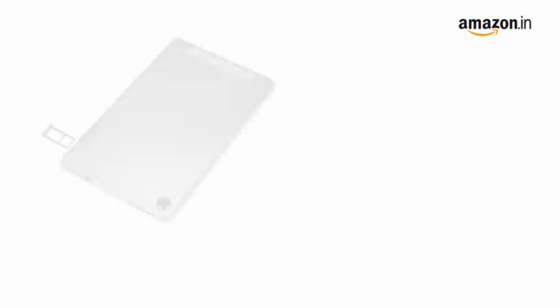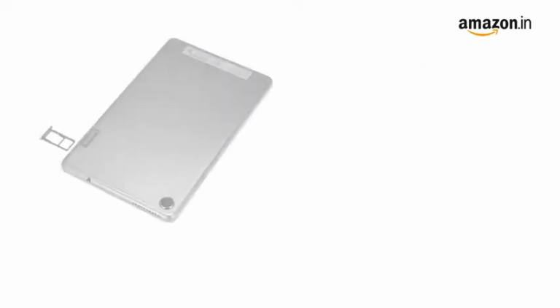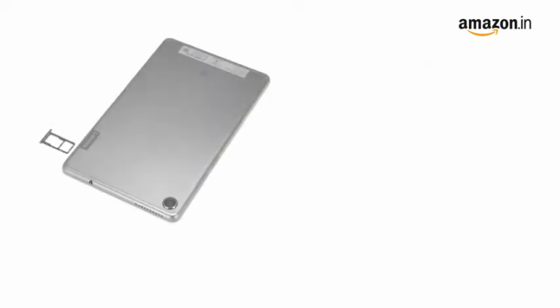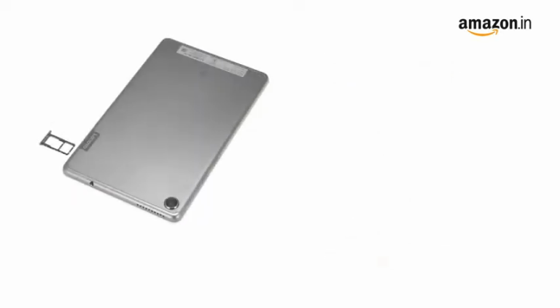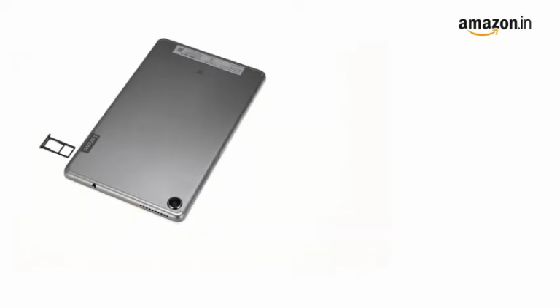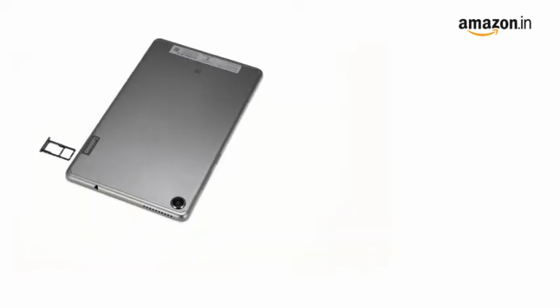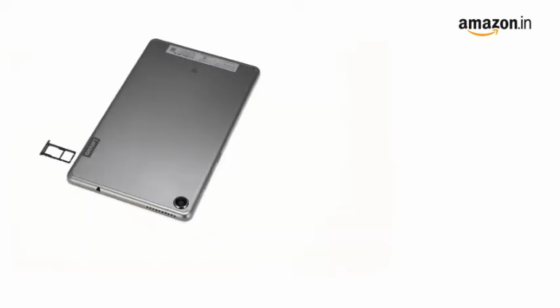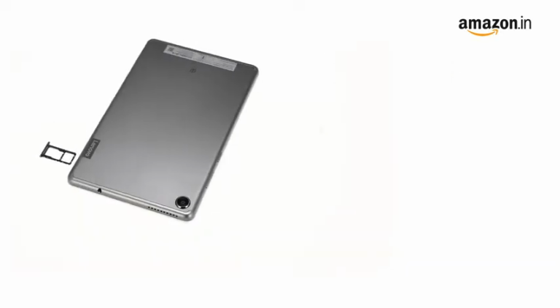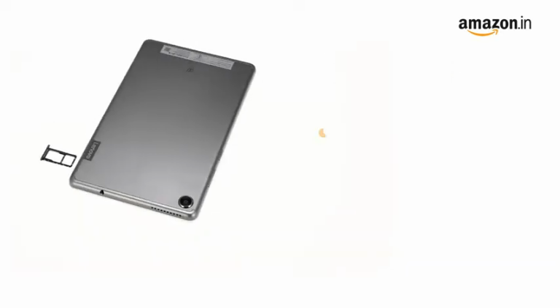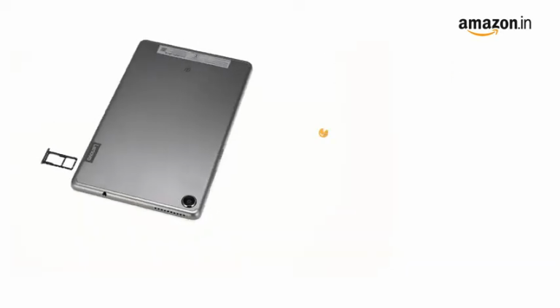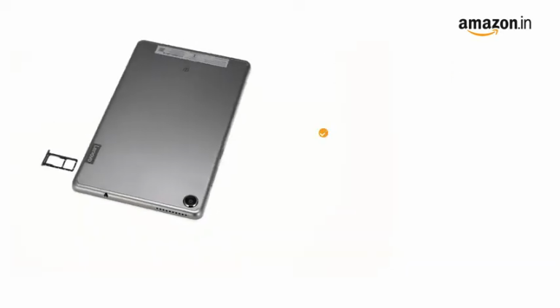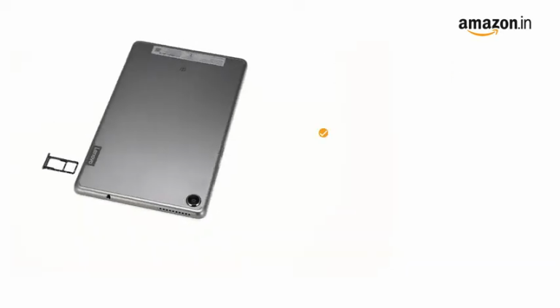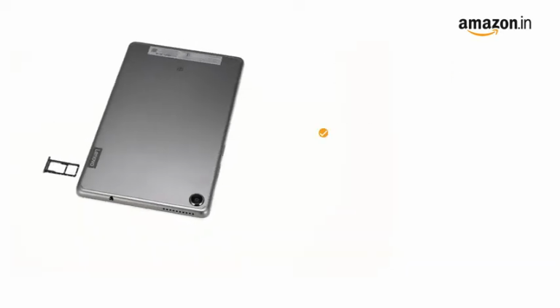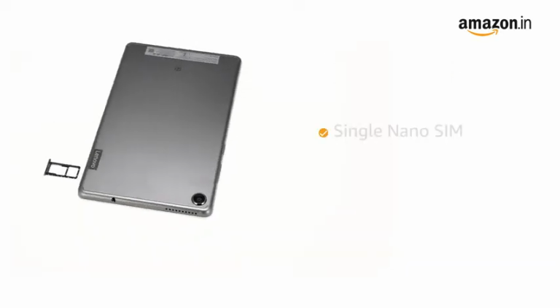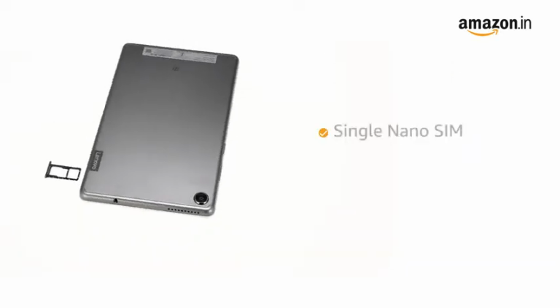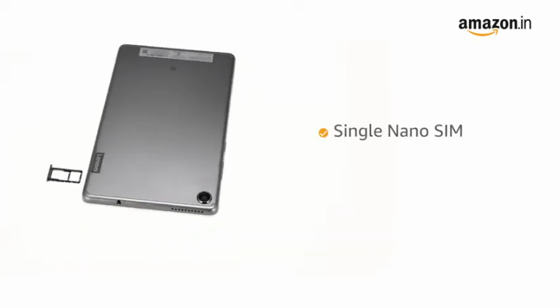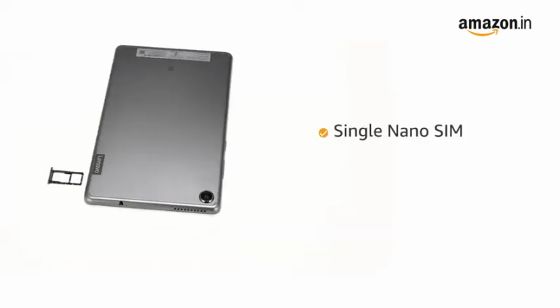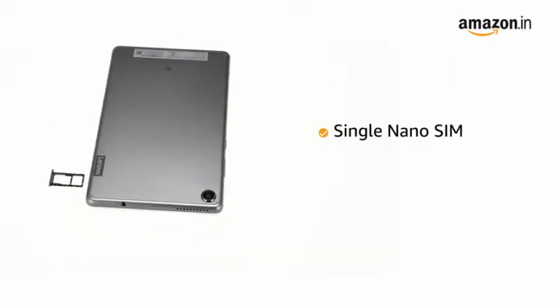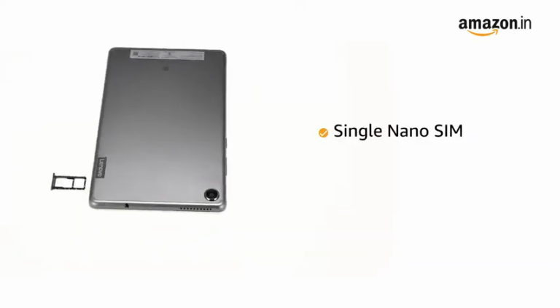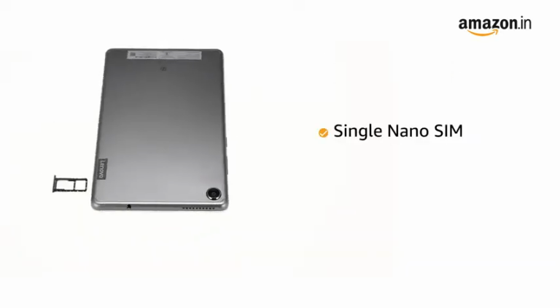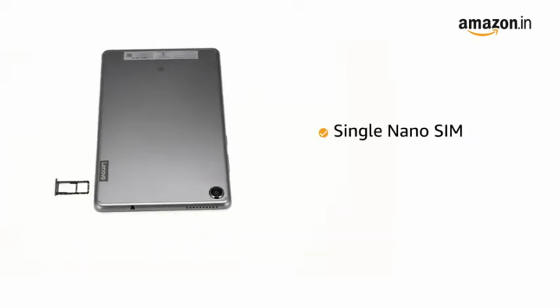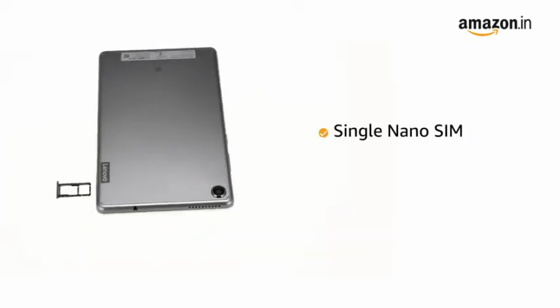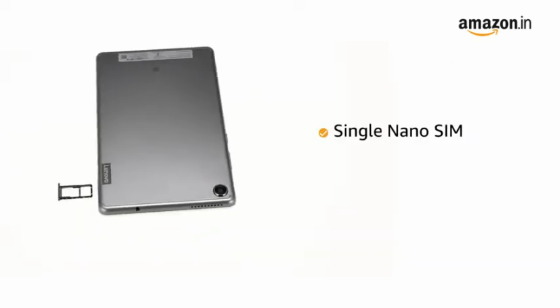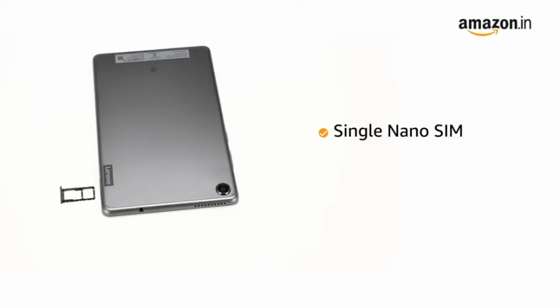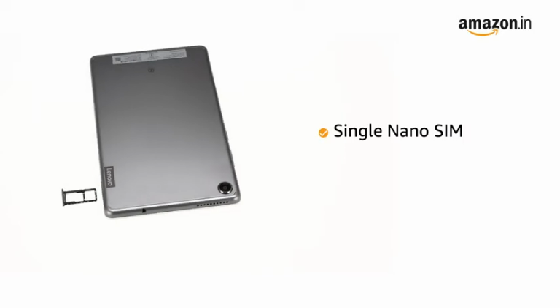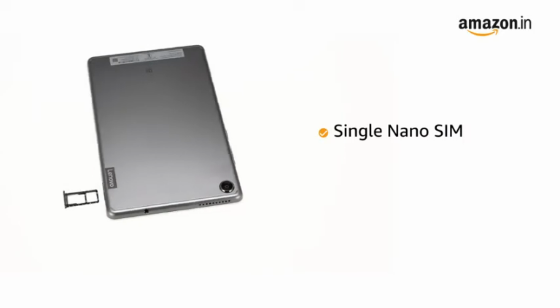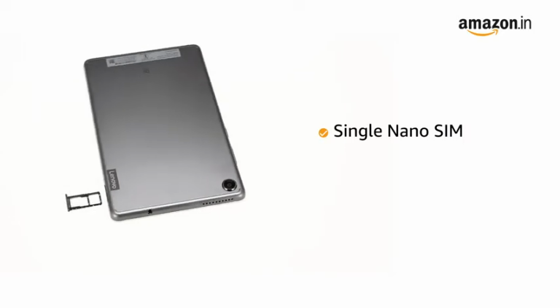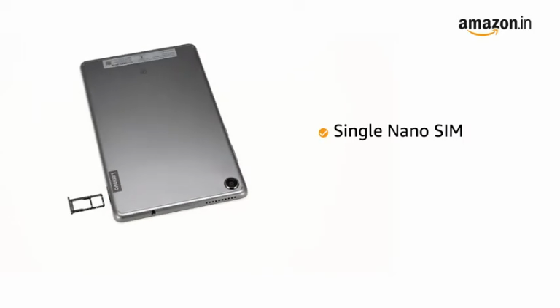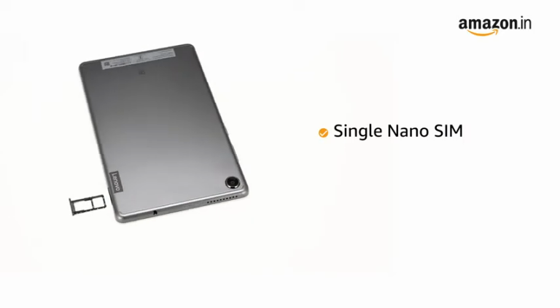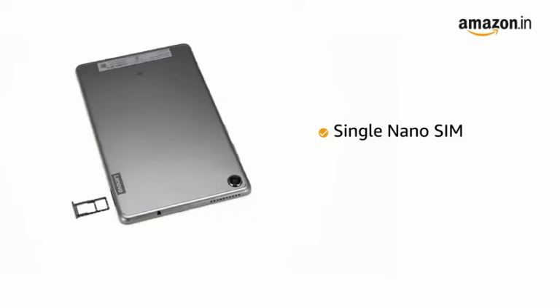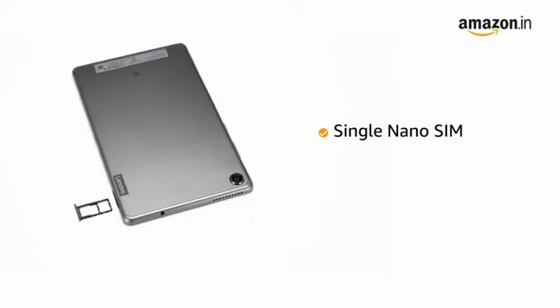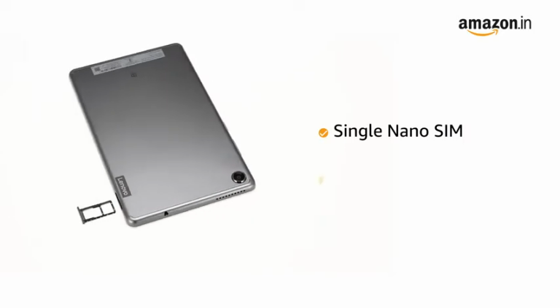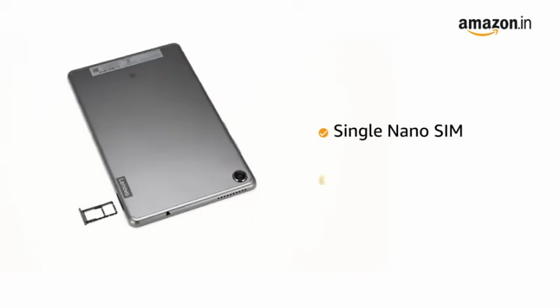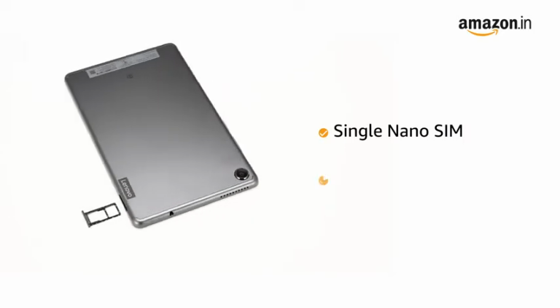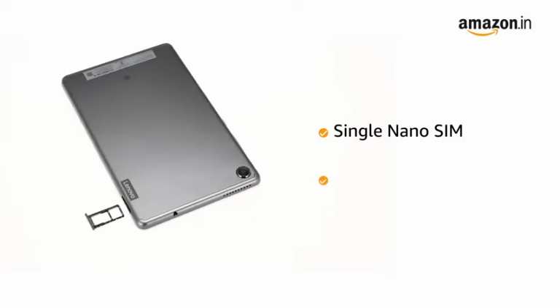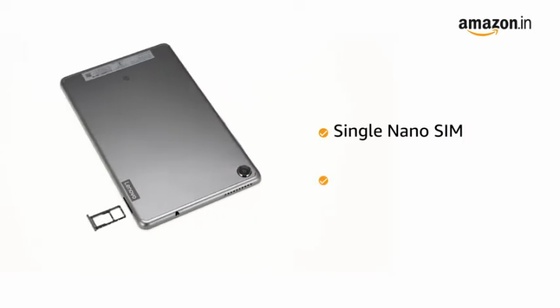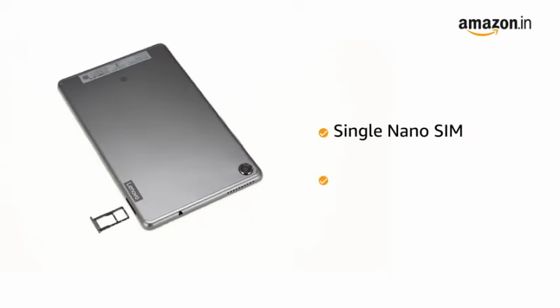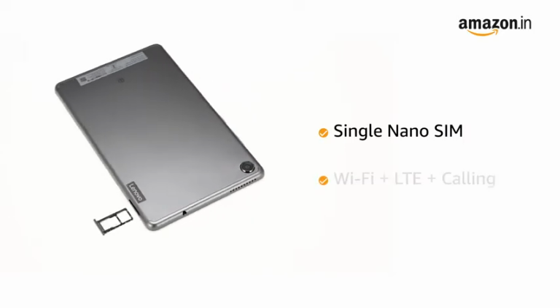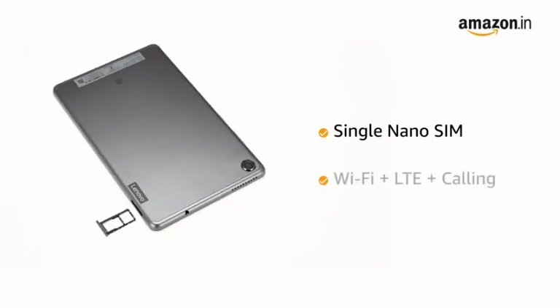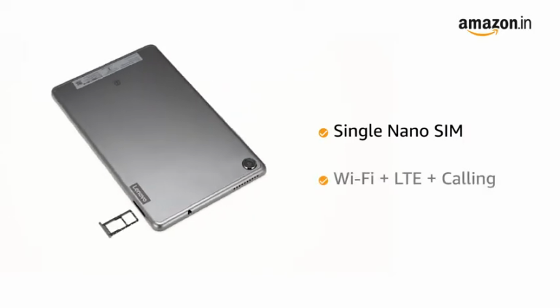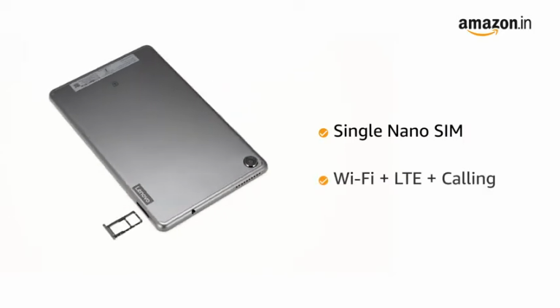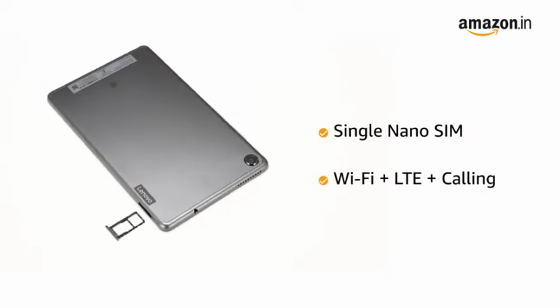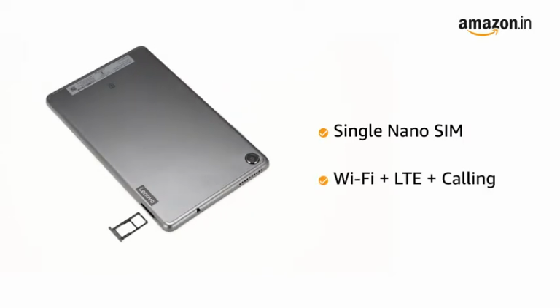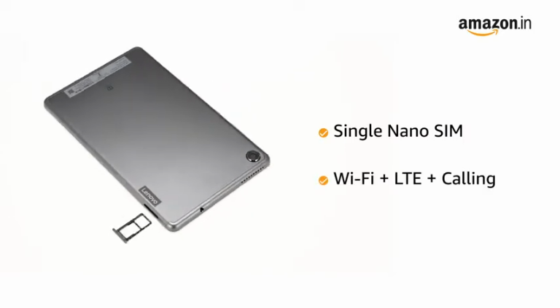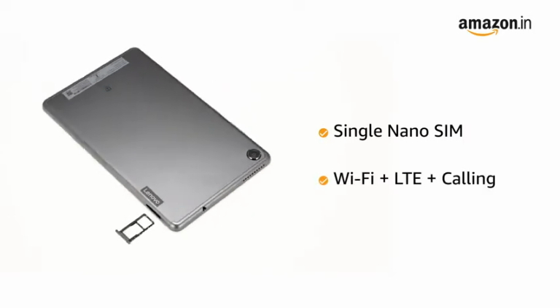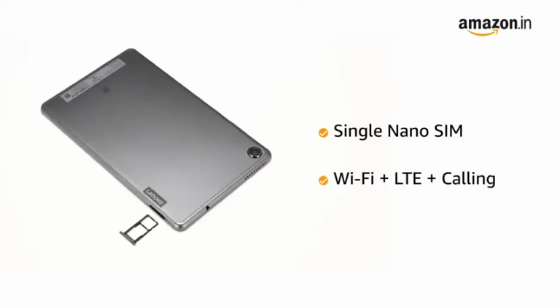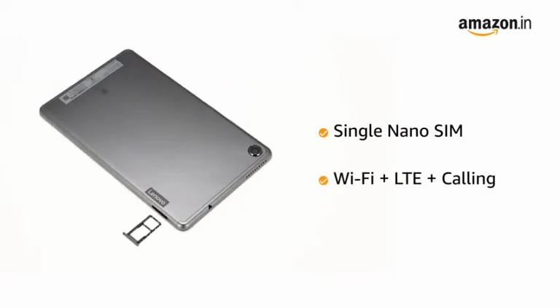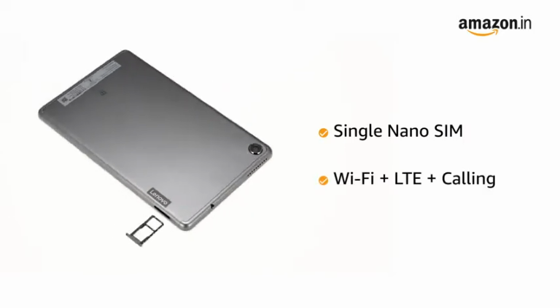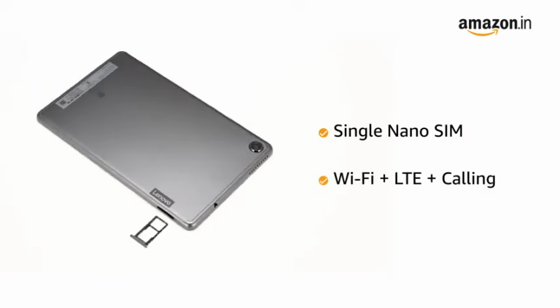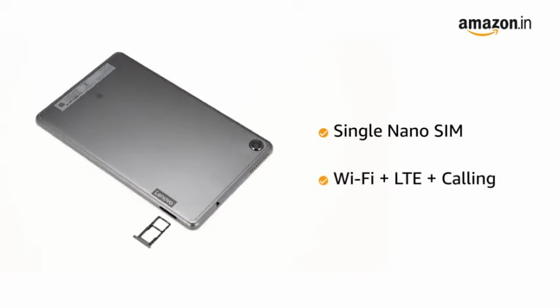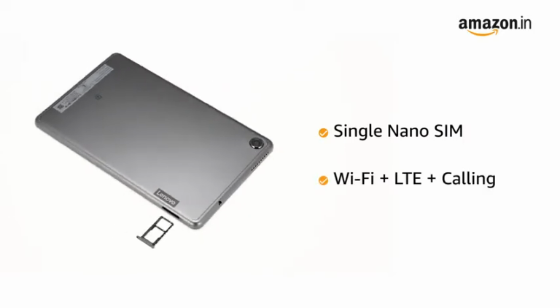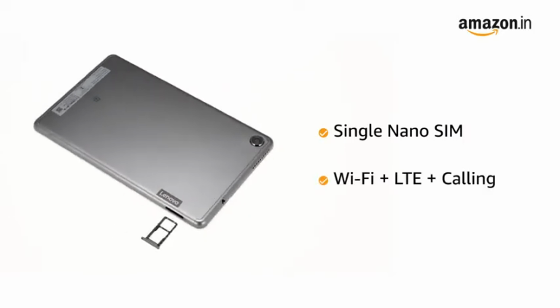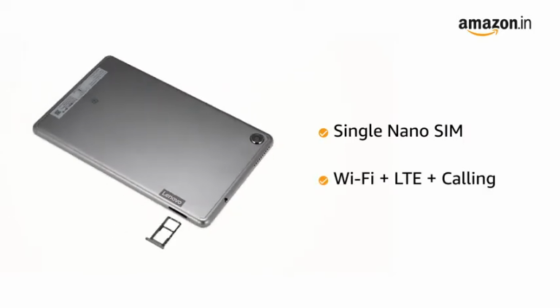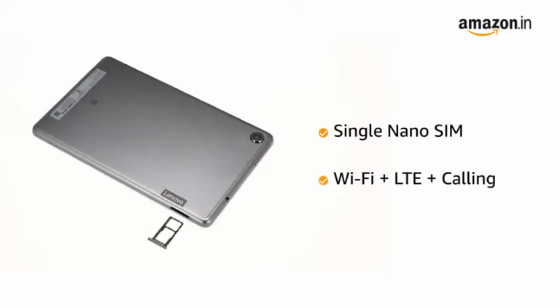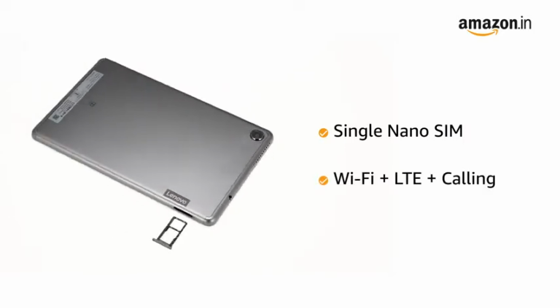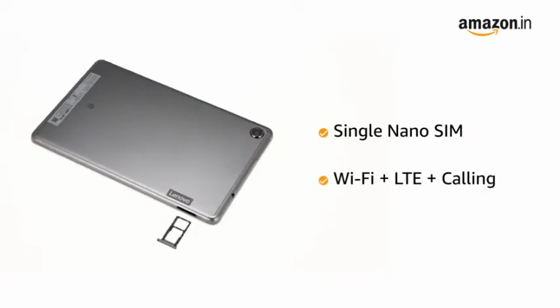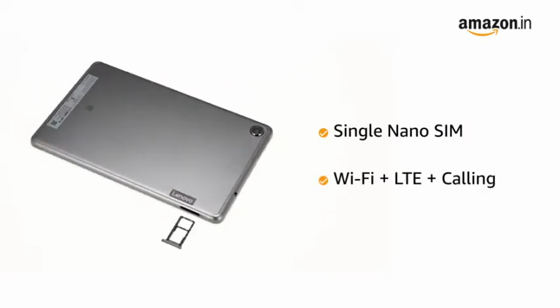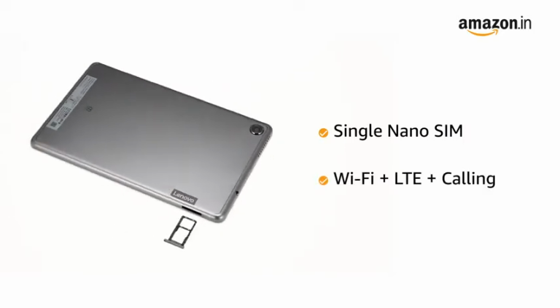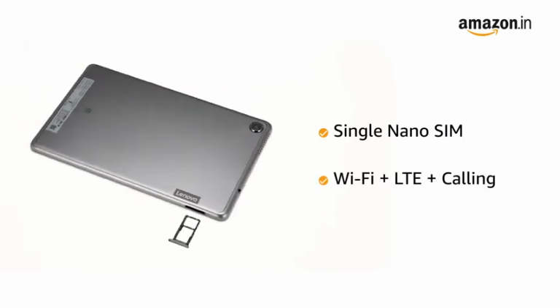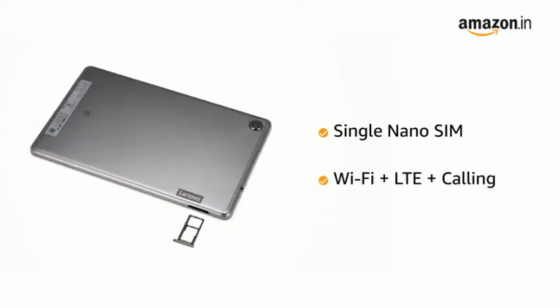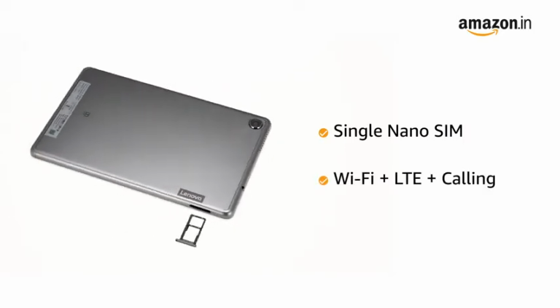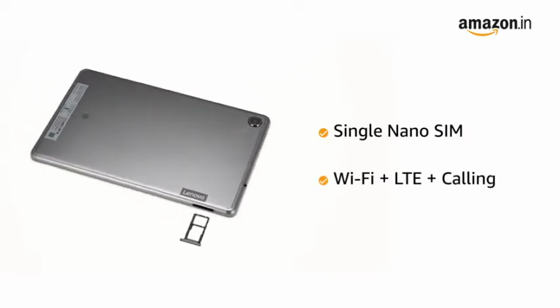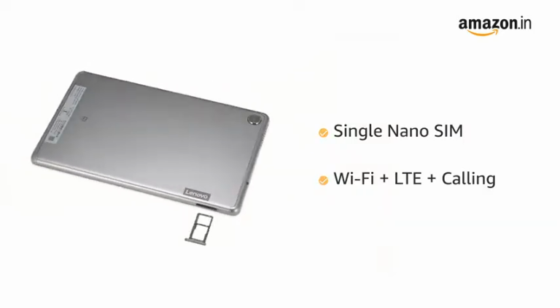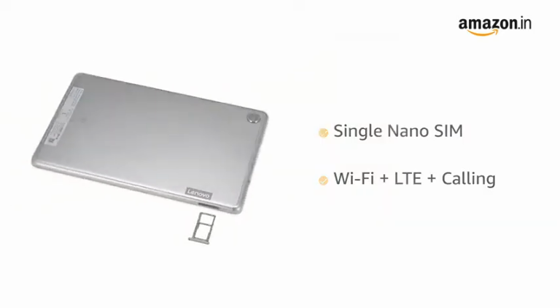The tablet comes with single nano SIM configuration with Wi-Fi support and LTE connectivity with calling support.